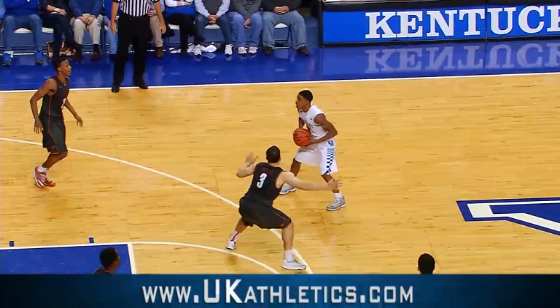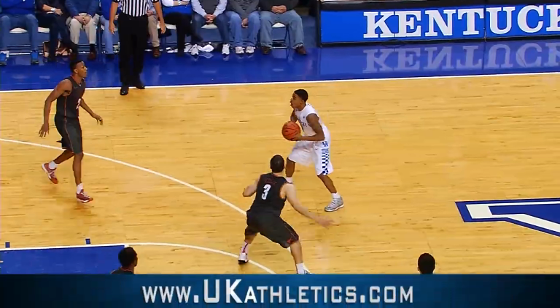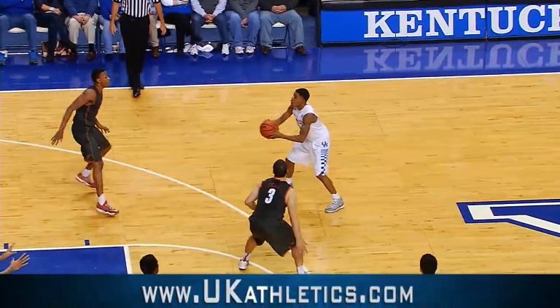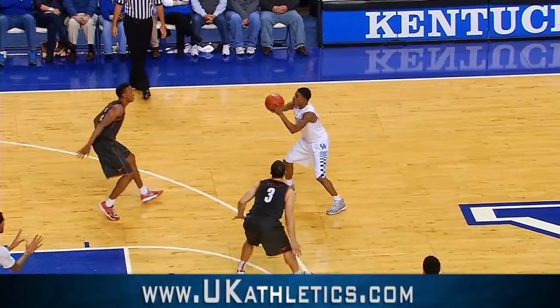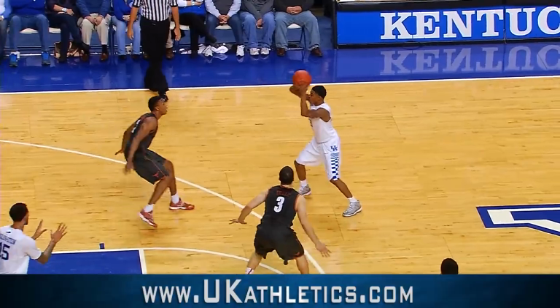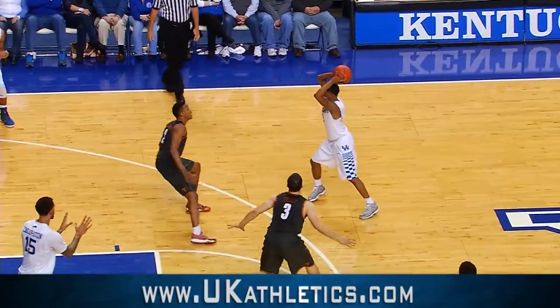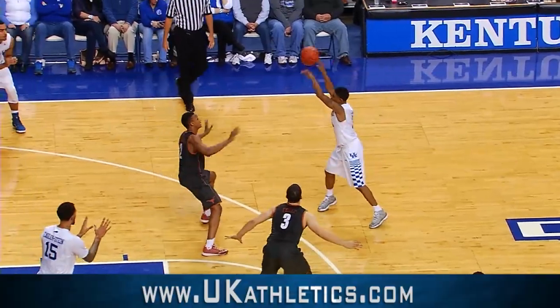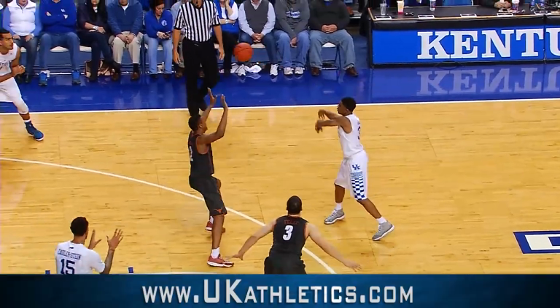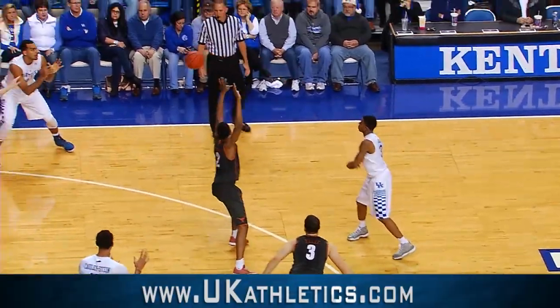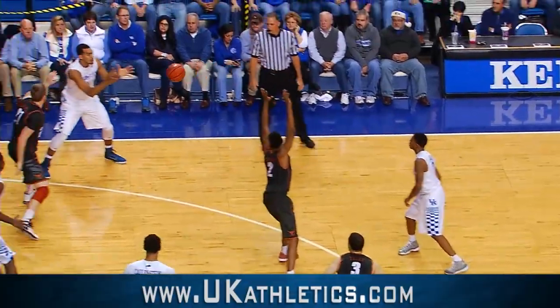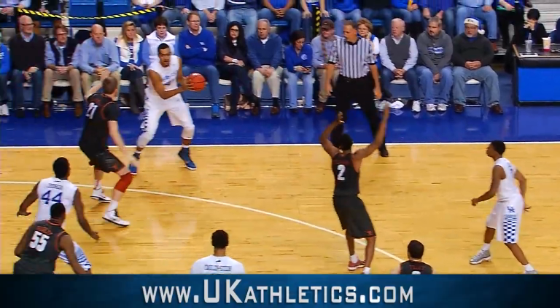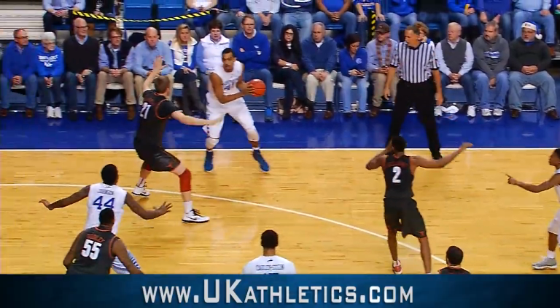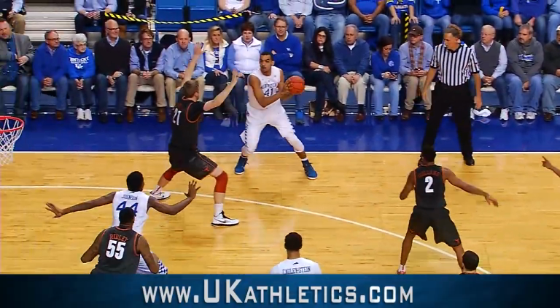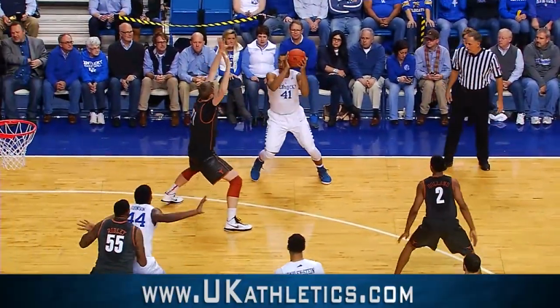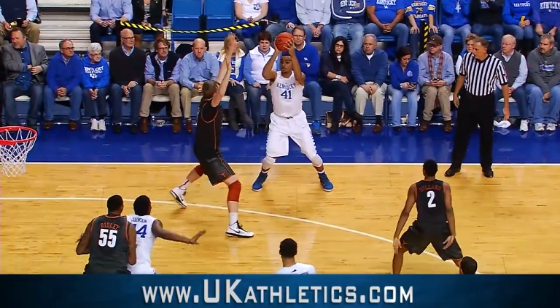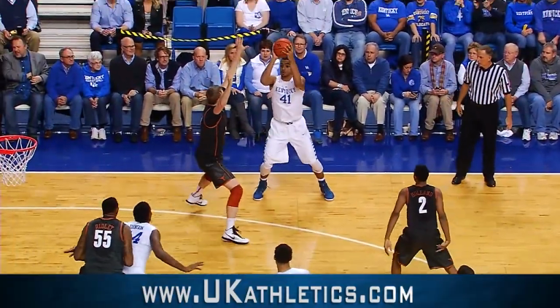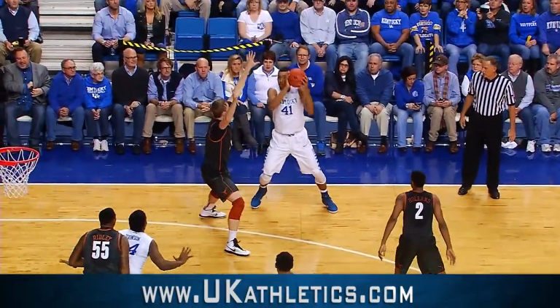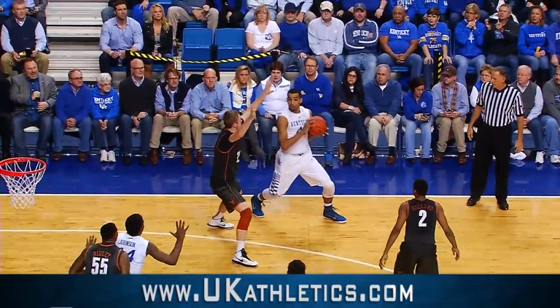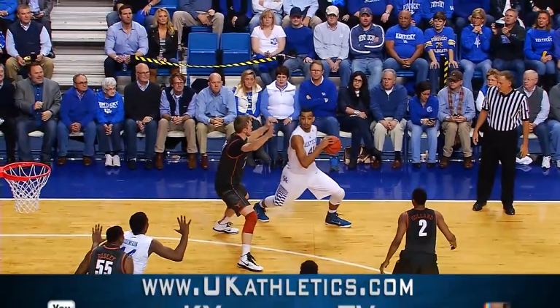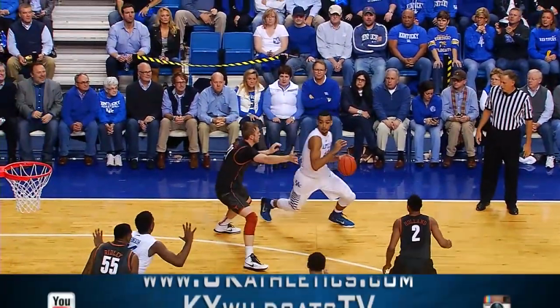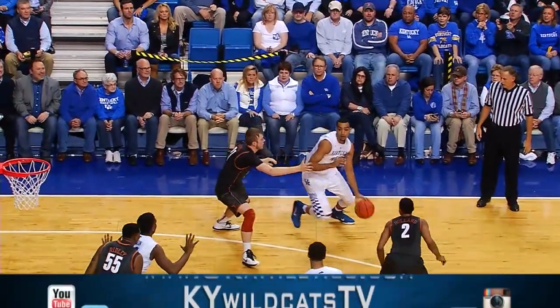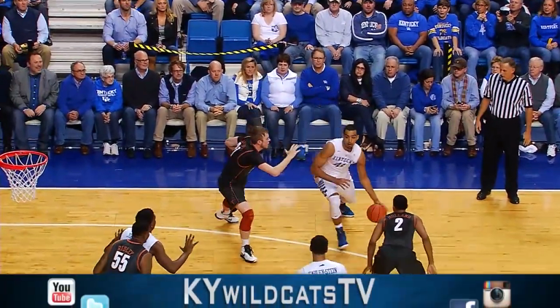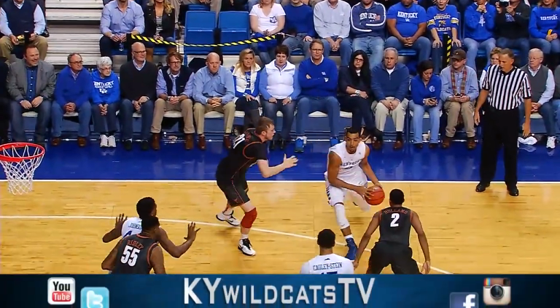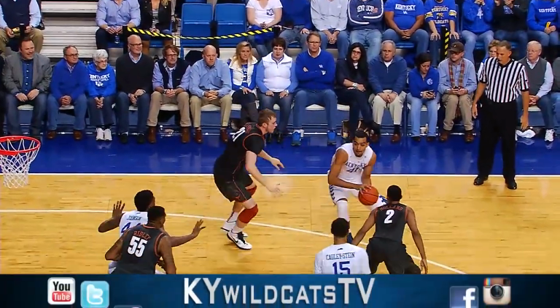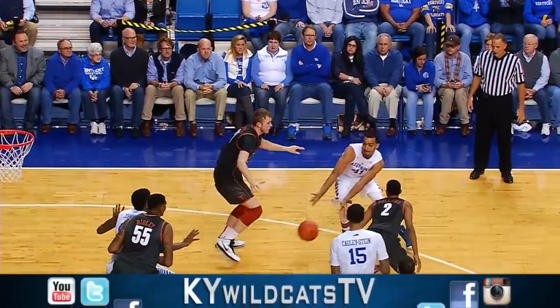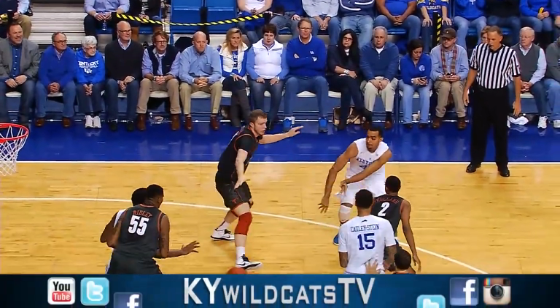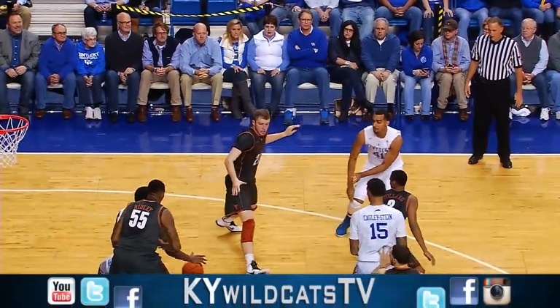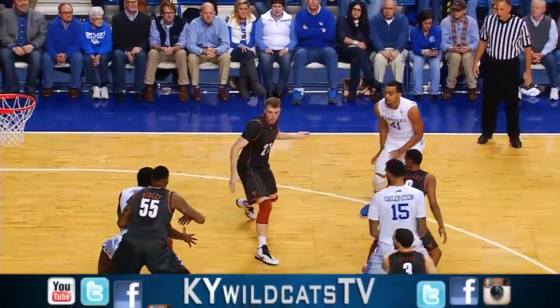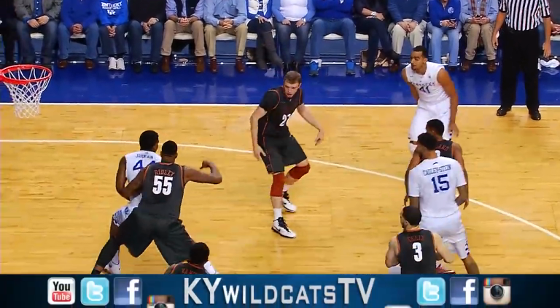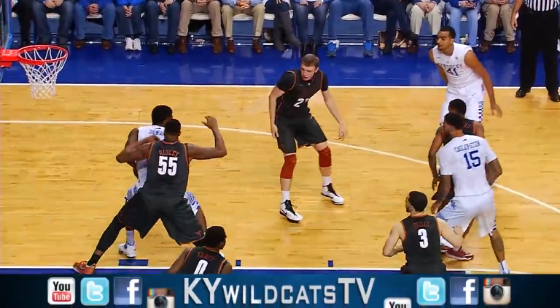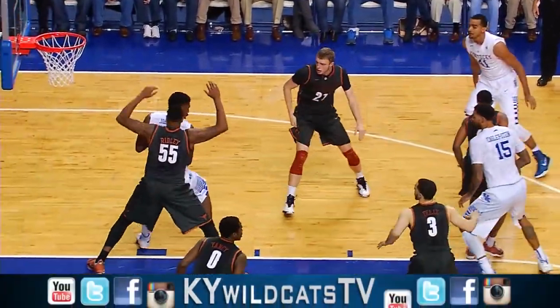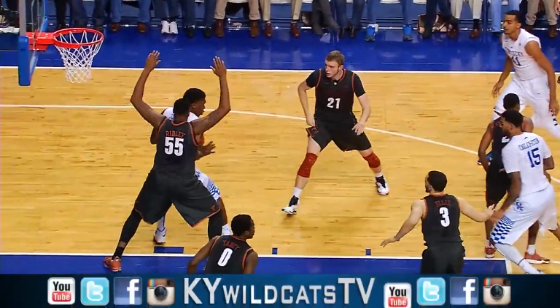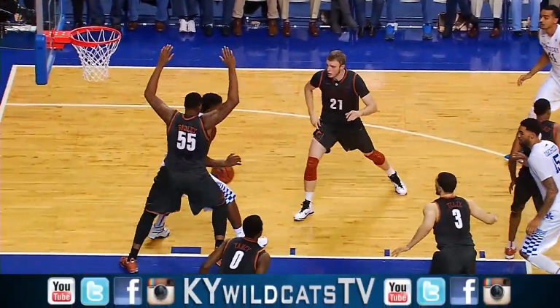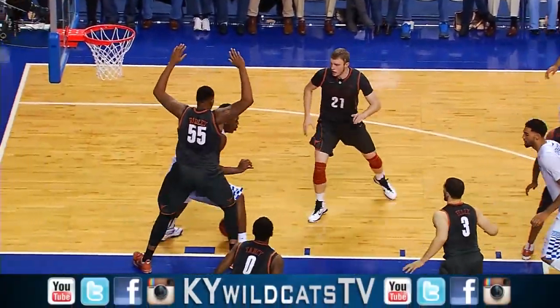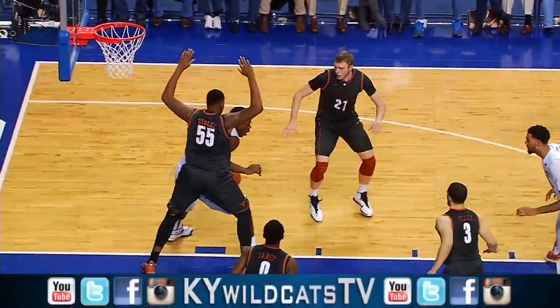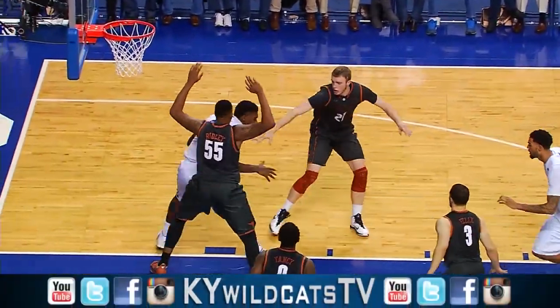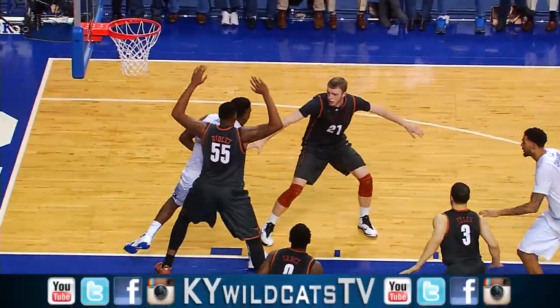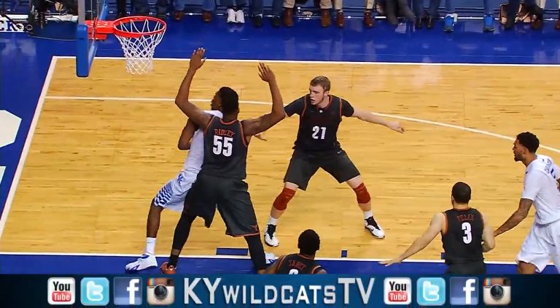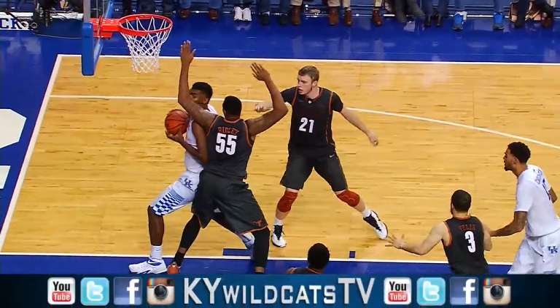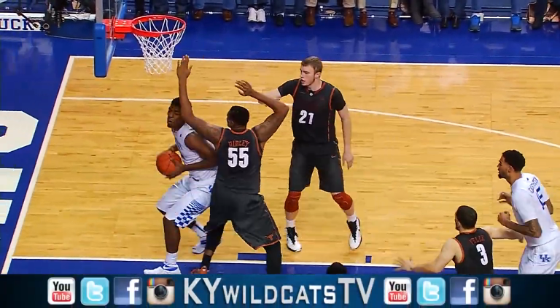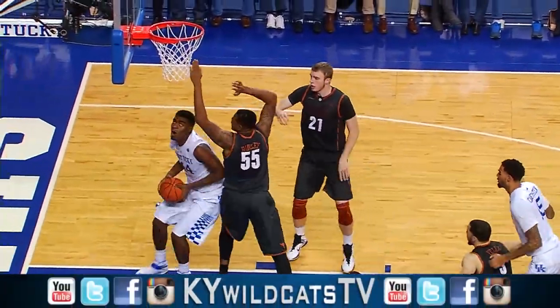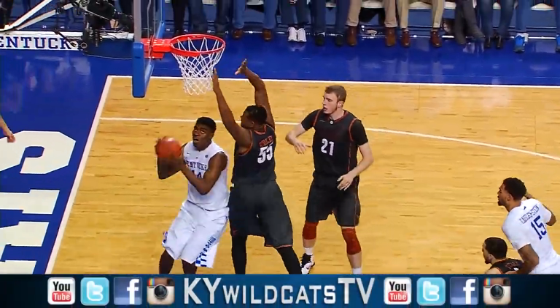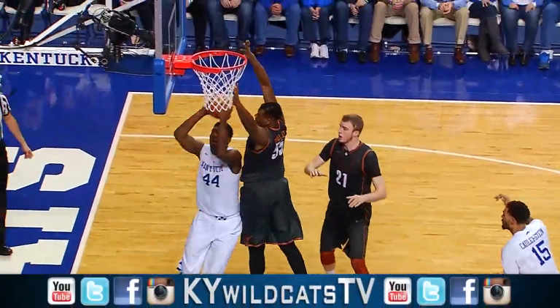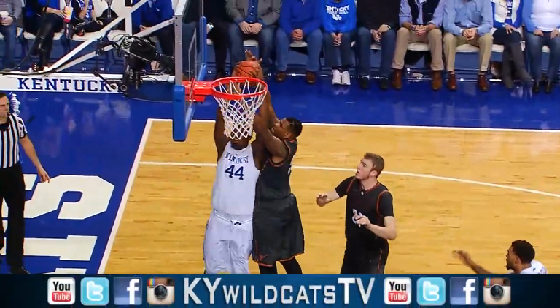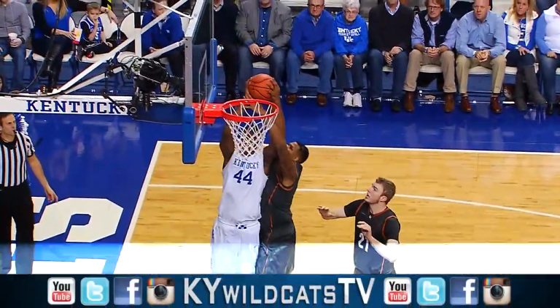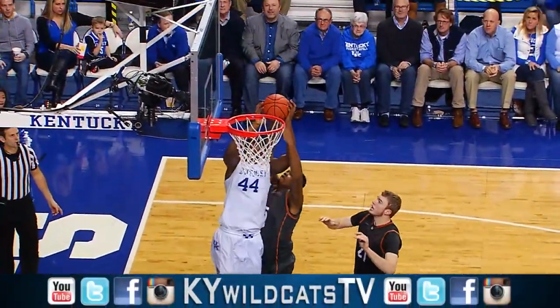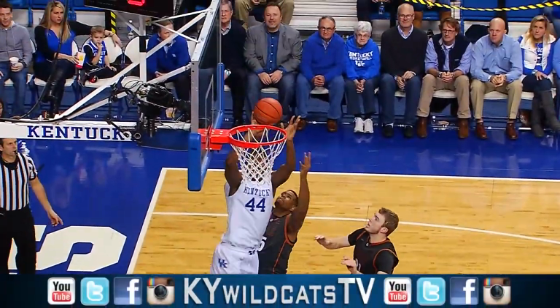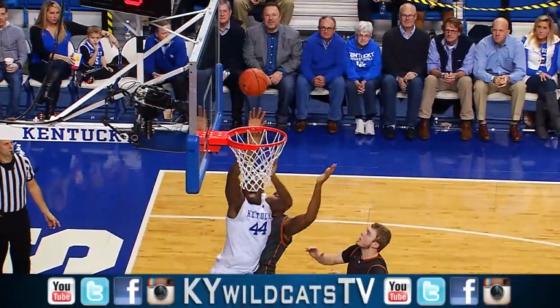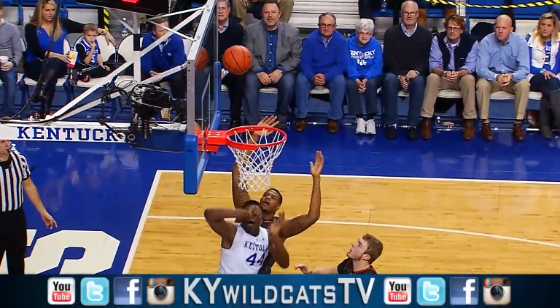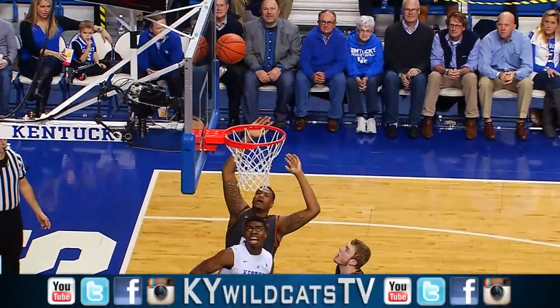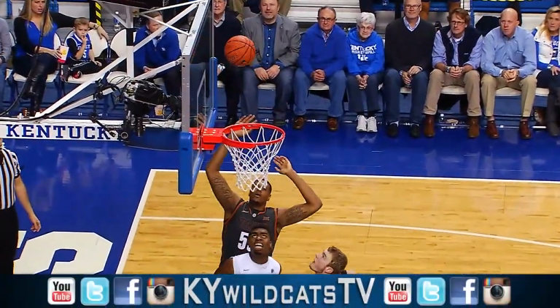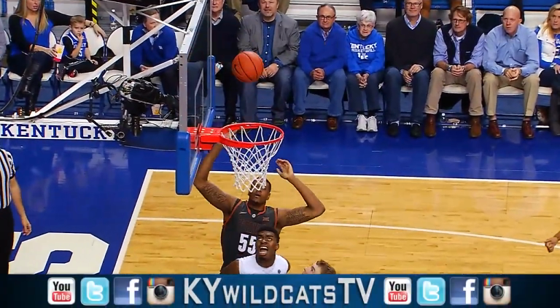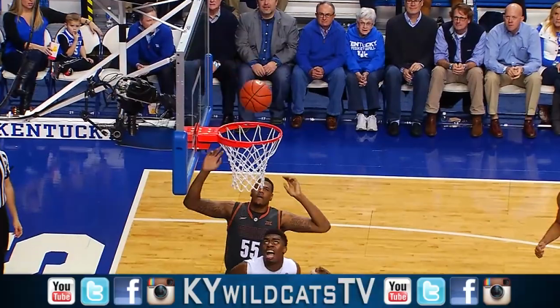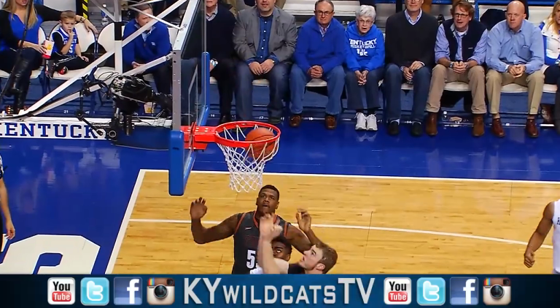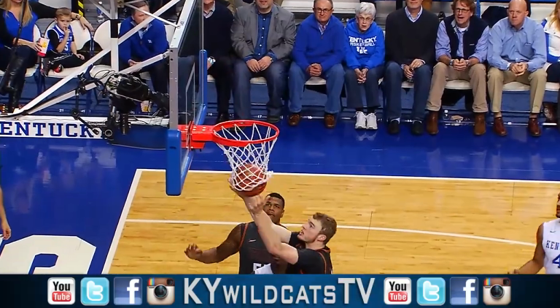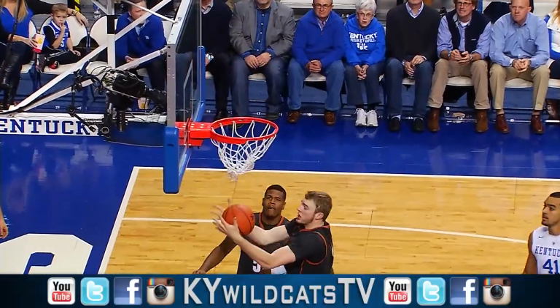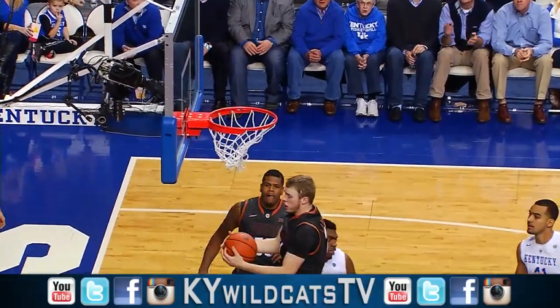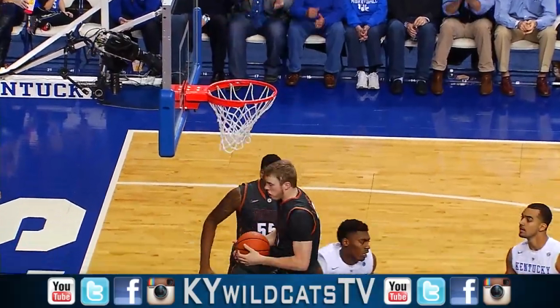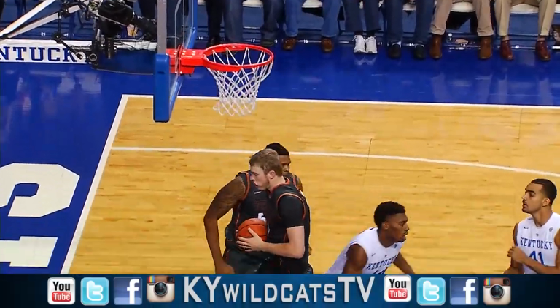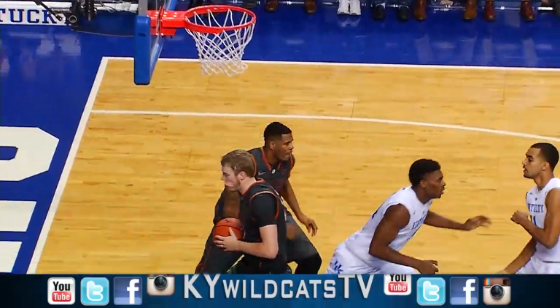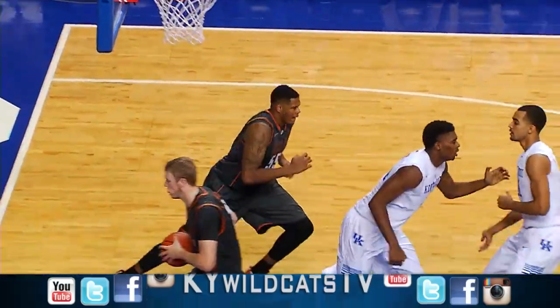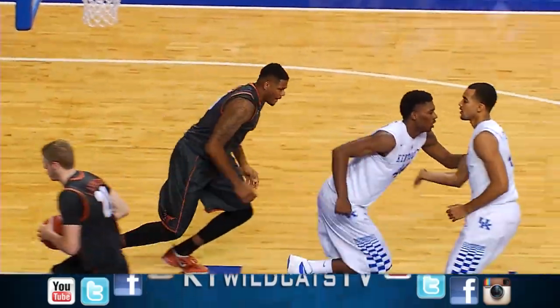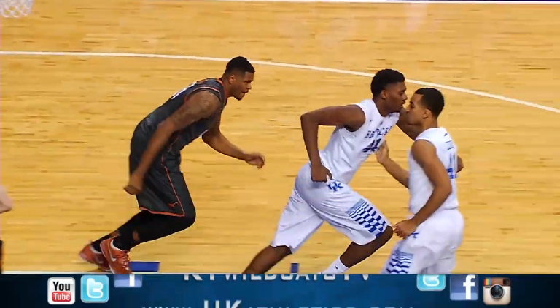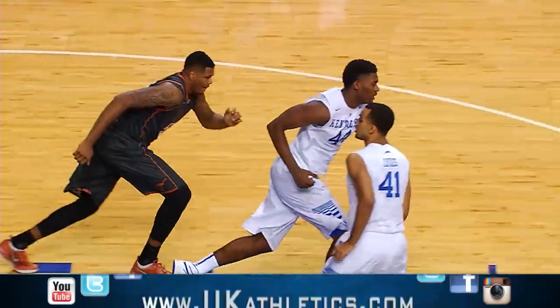Uless gets it back to Lyles, Texas in that 2-3 zone, goes down low to Johnson, right block, turns, shoots and scores!